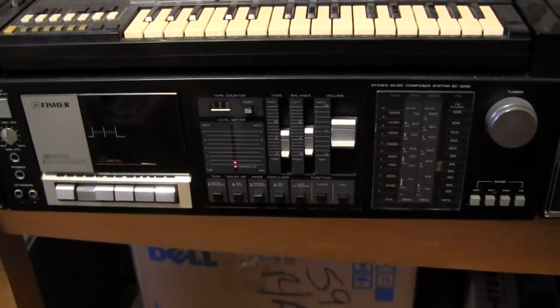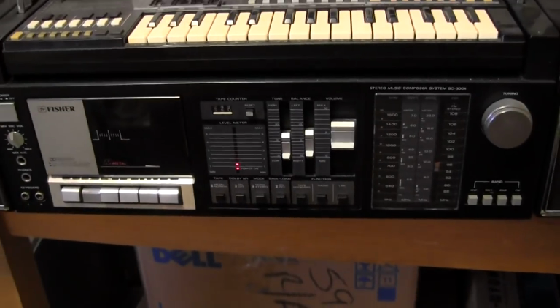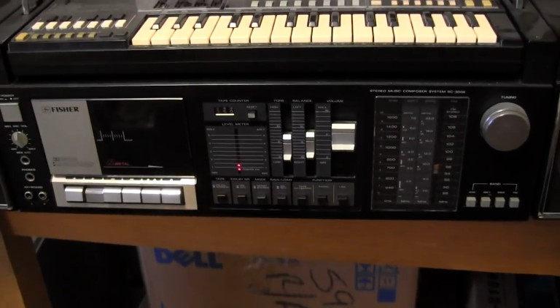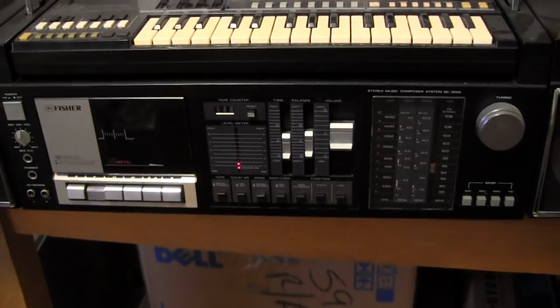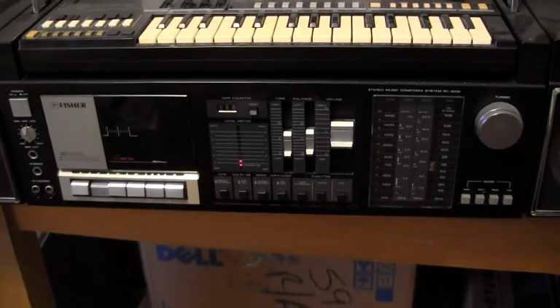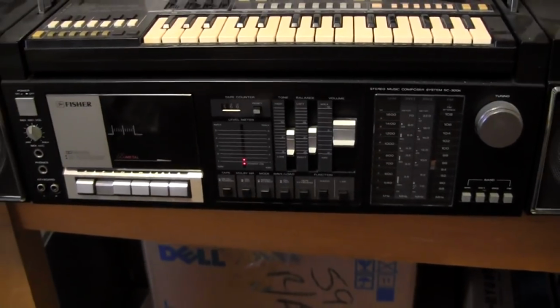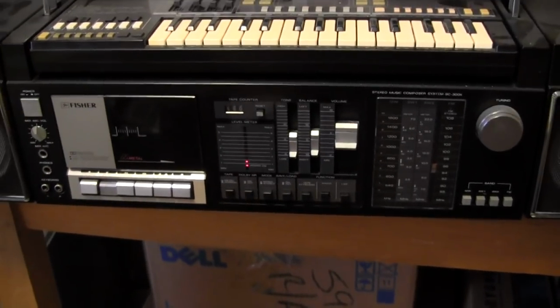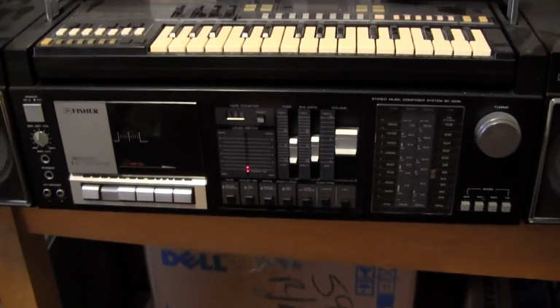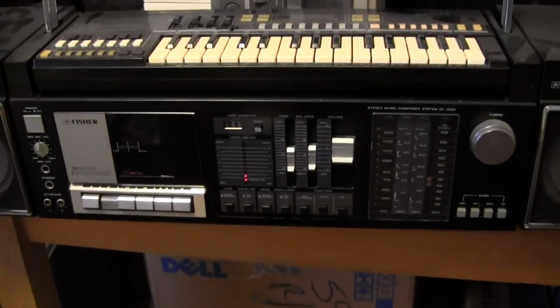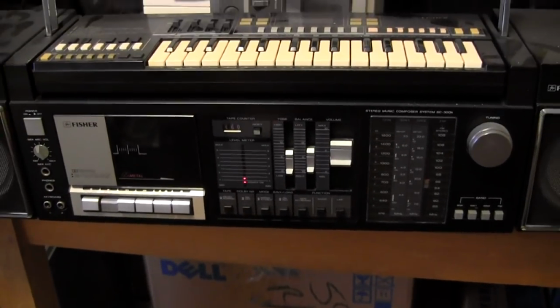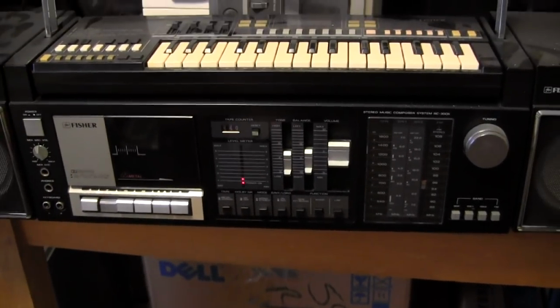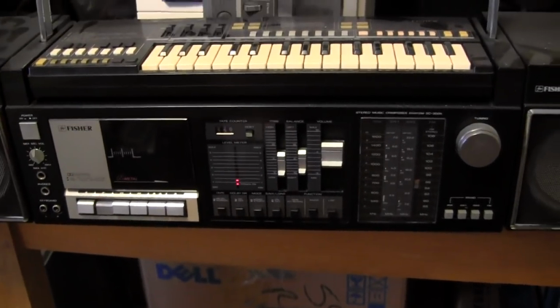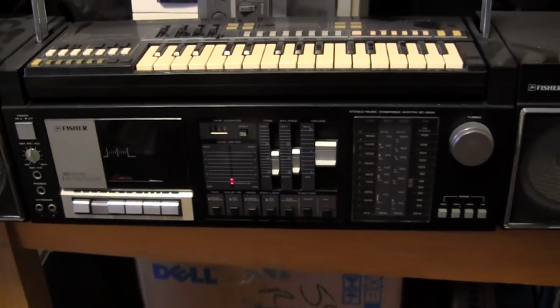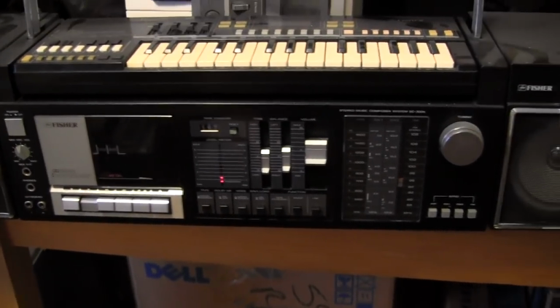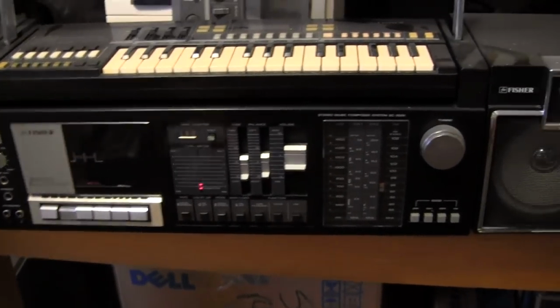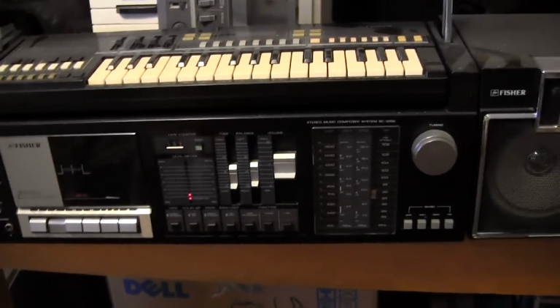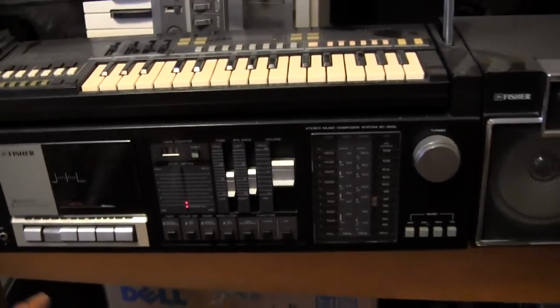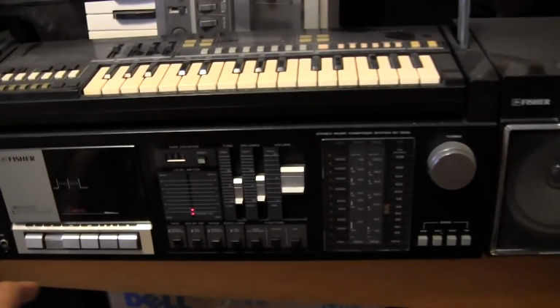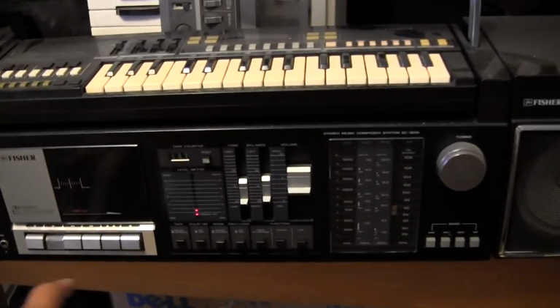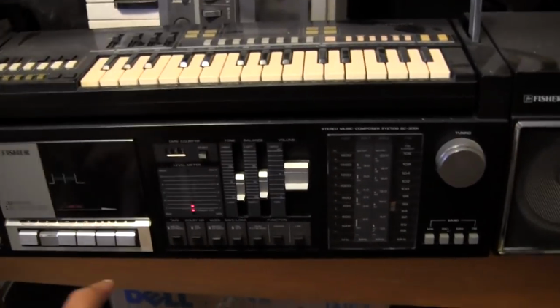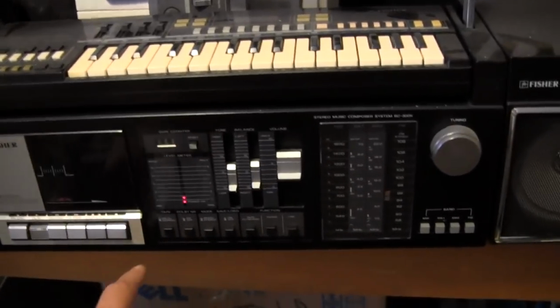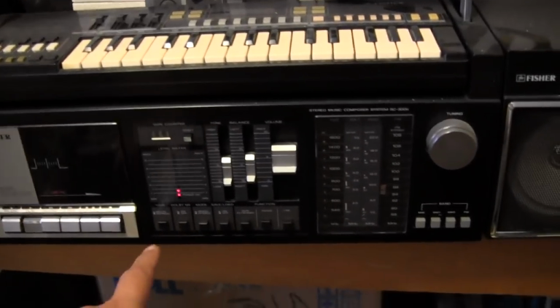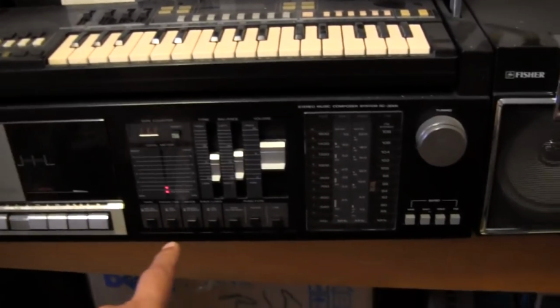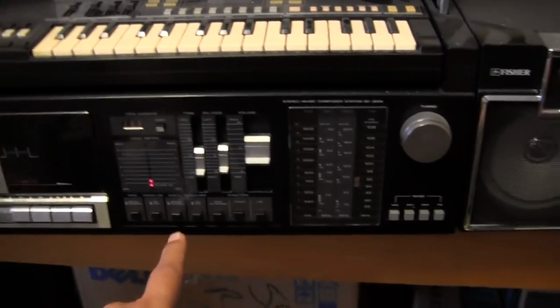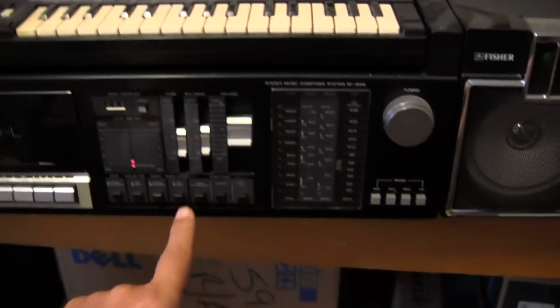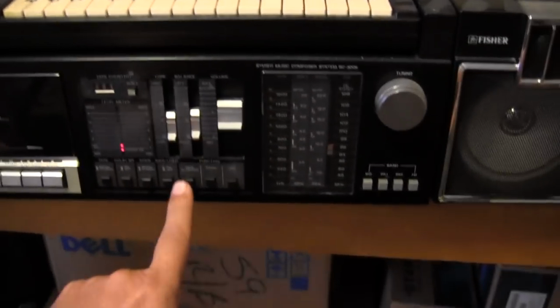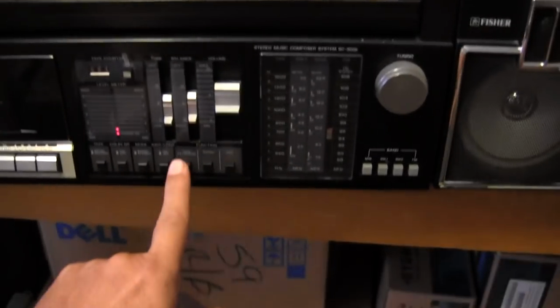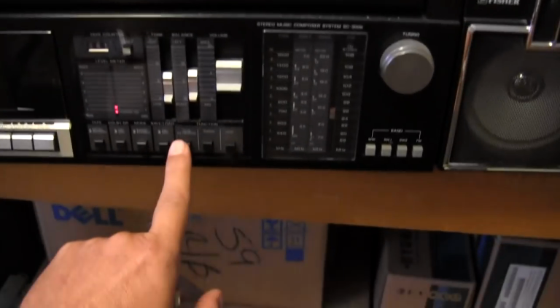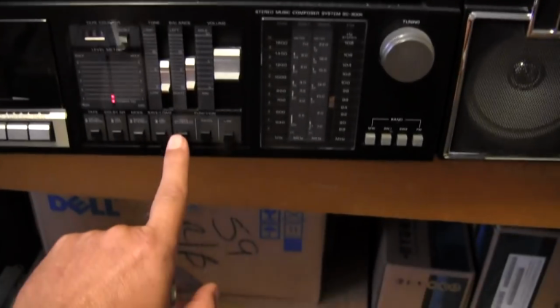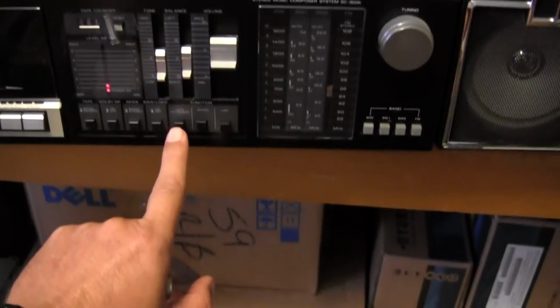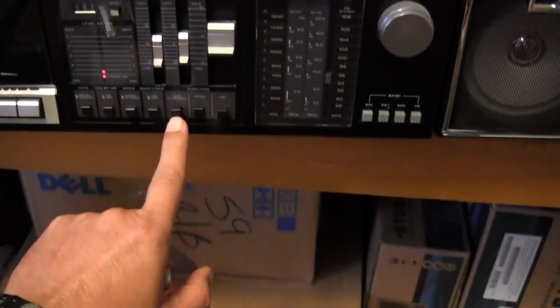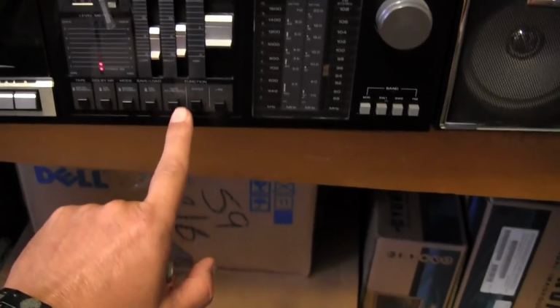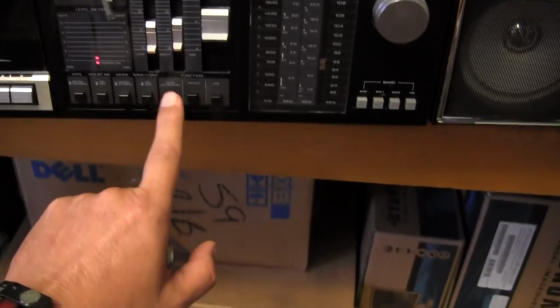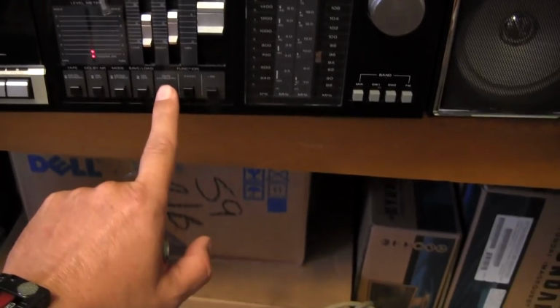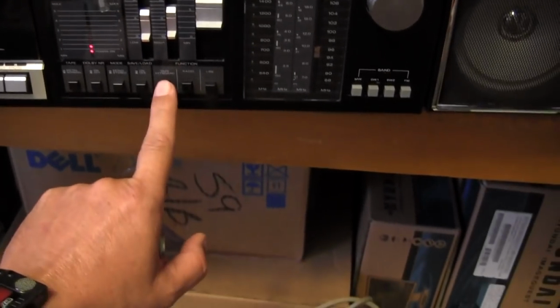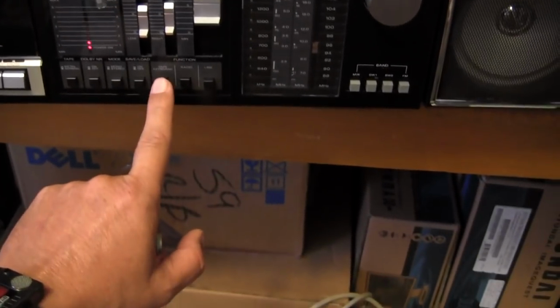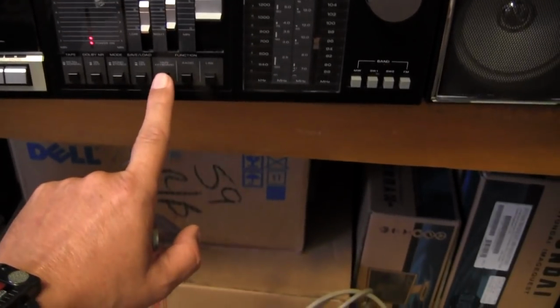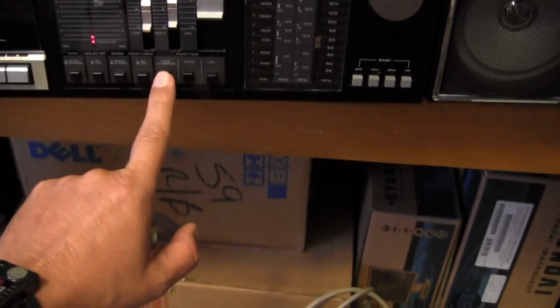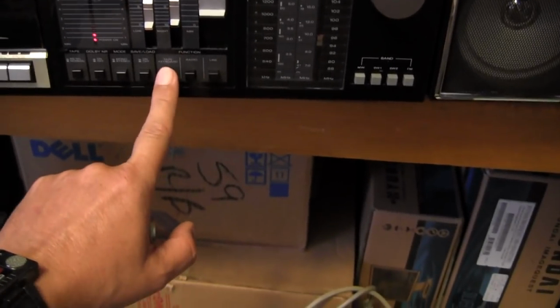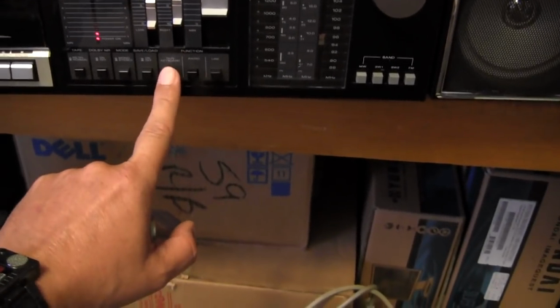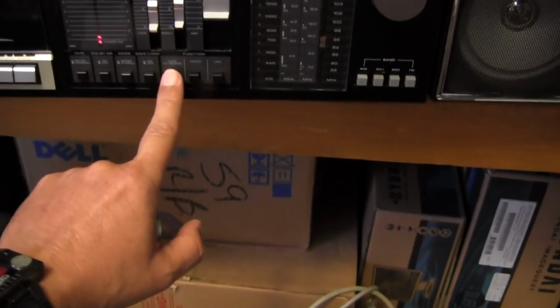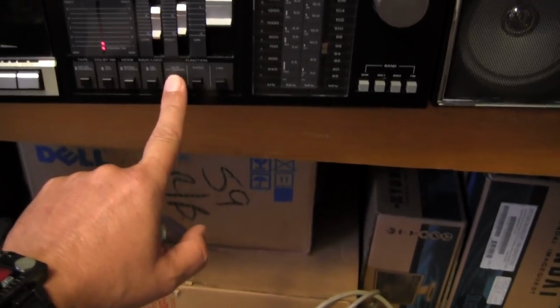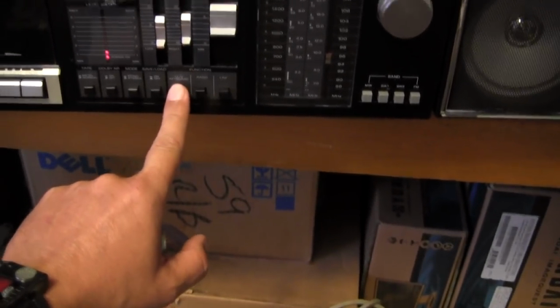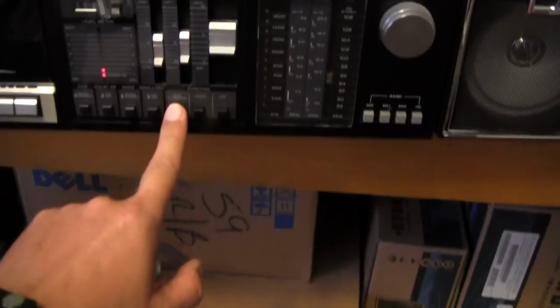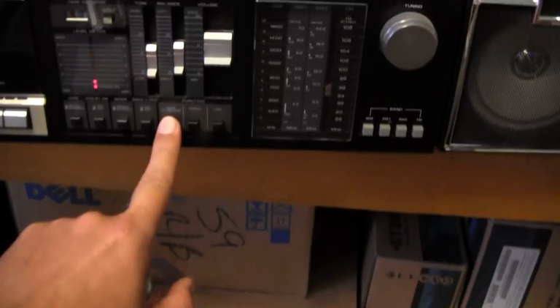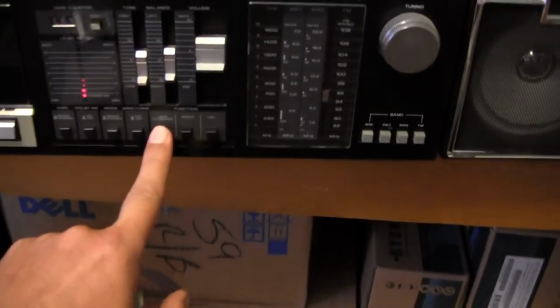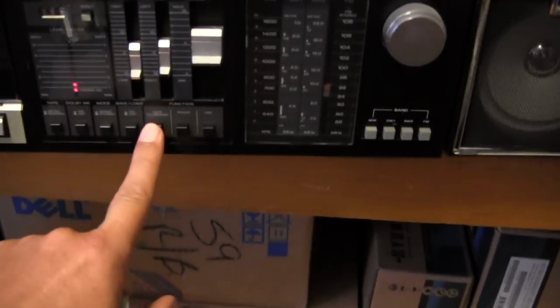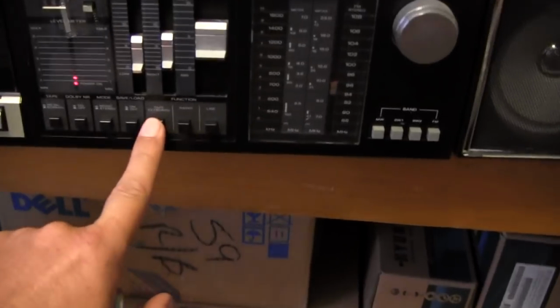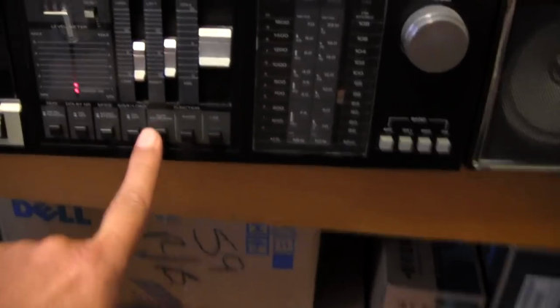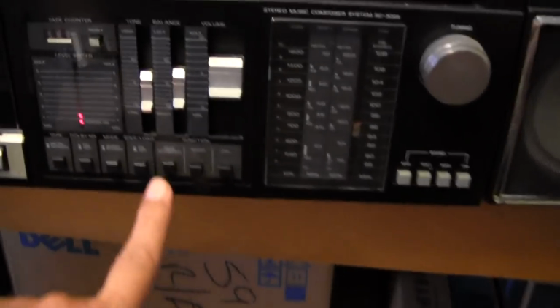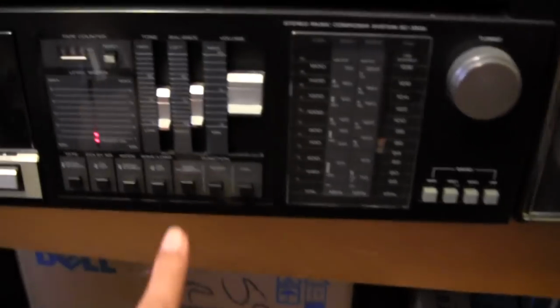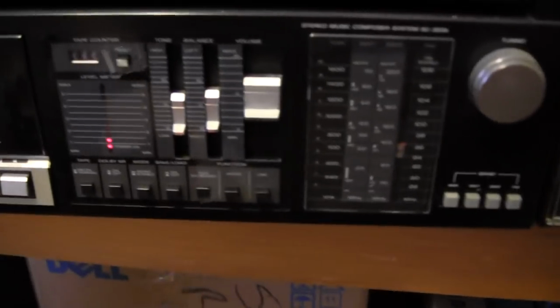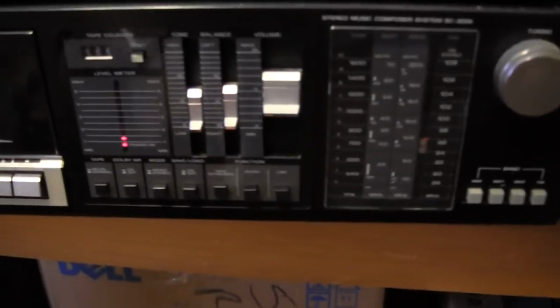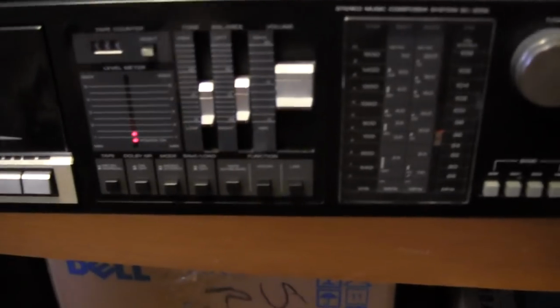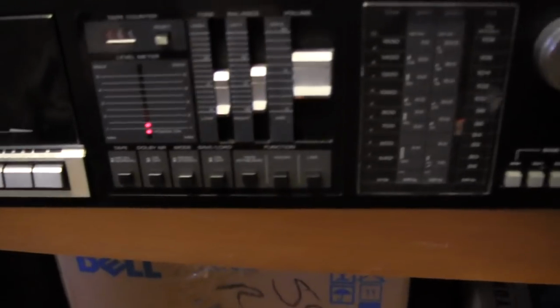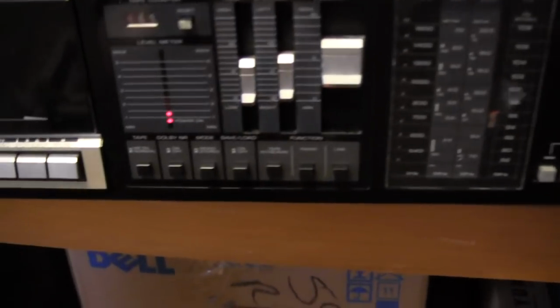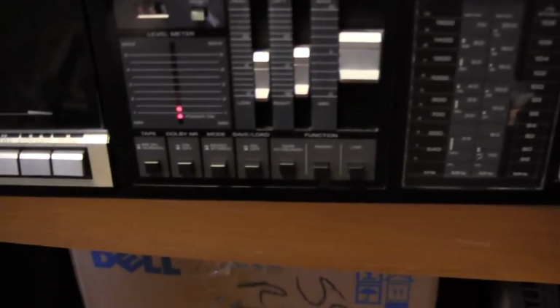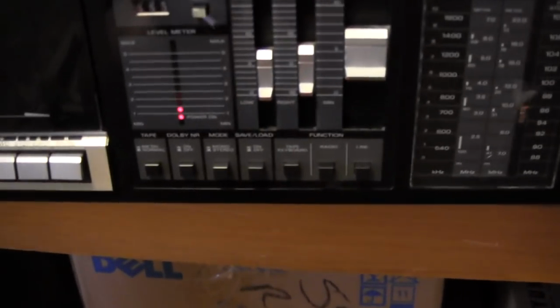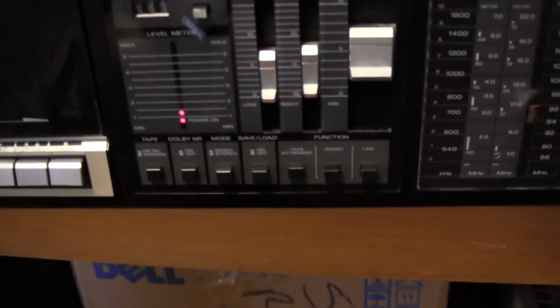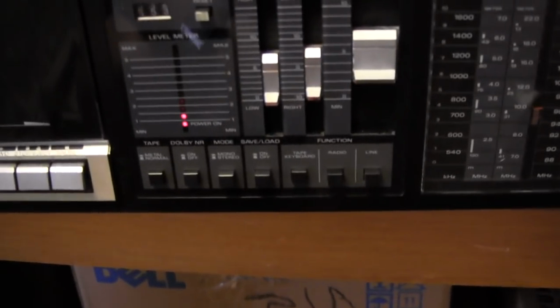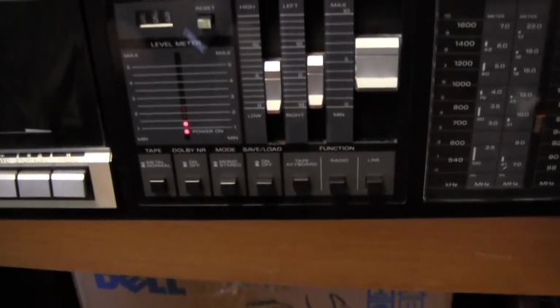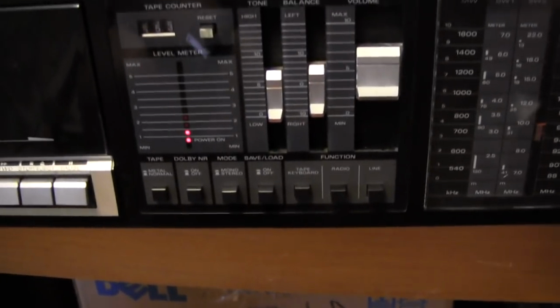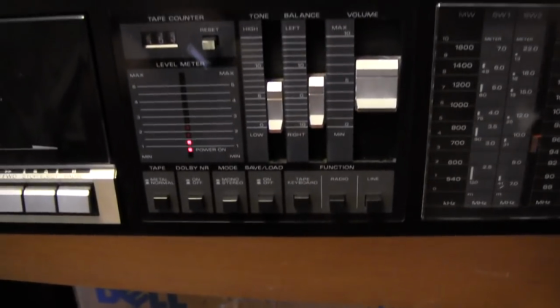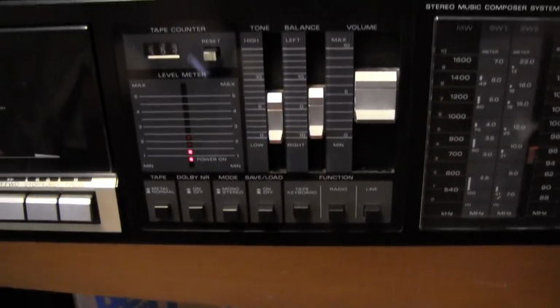Here's this playing a tape. Put it back on radio, tape, keyboard. See that there?